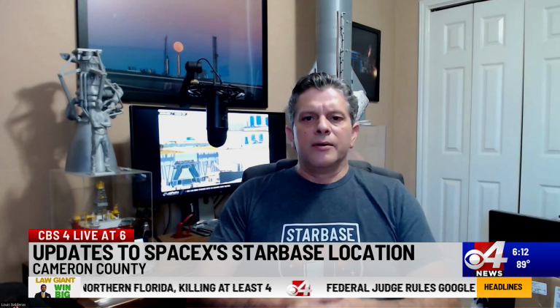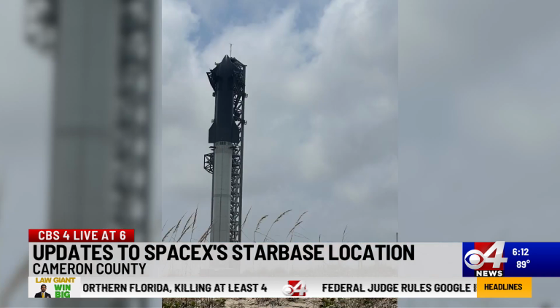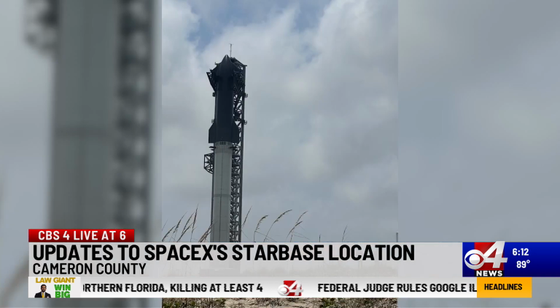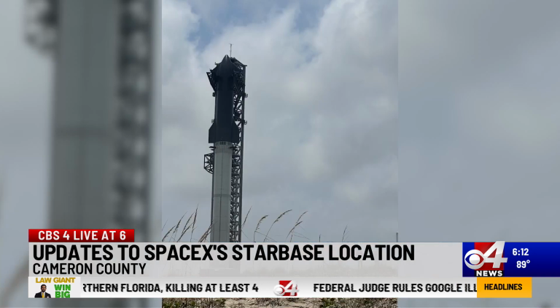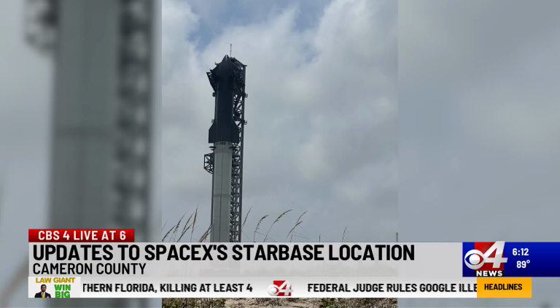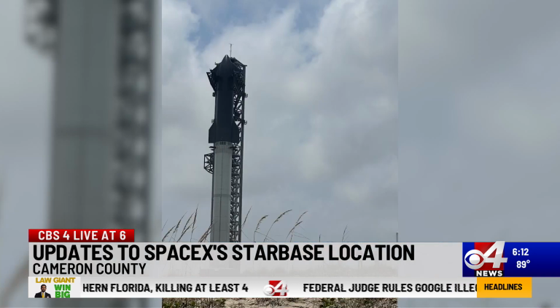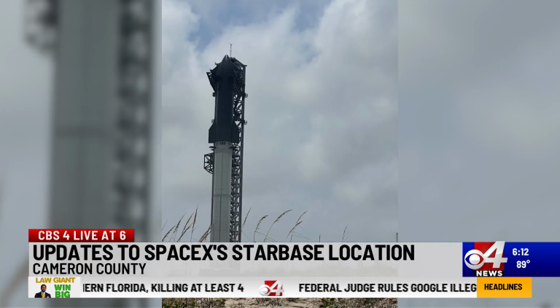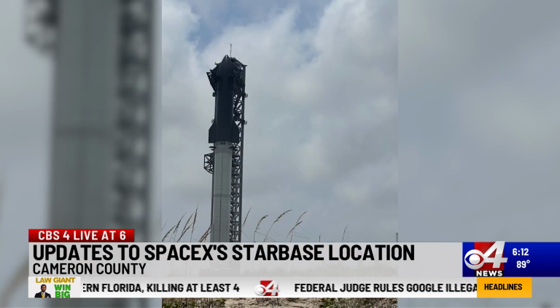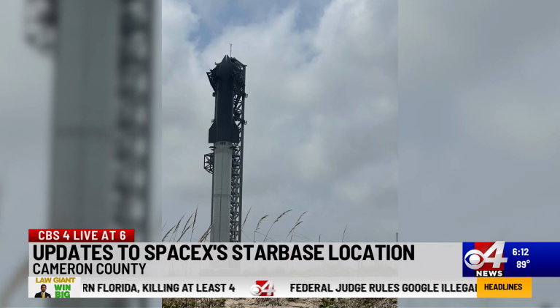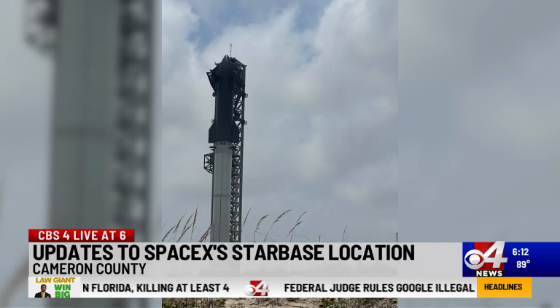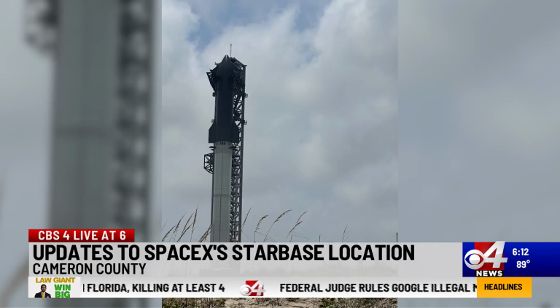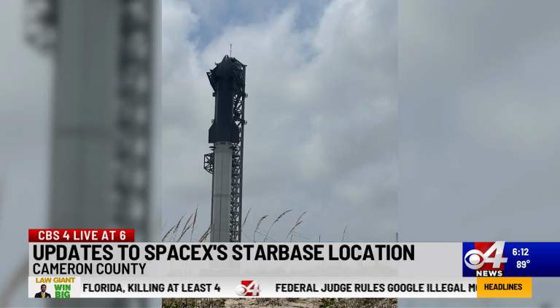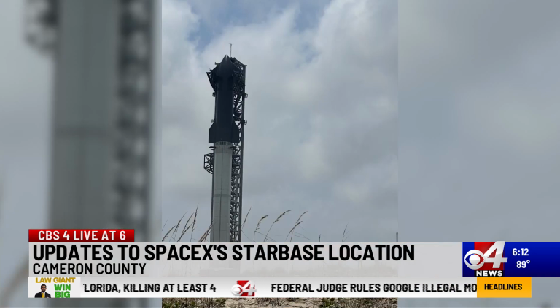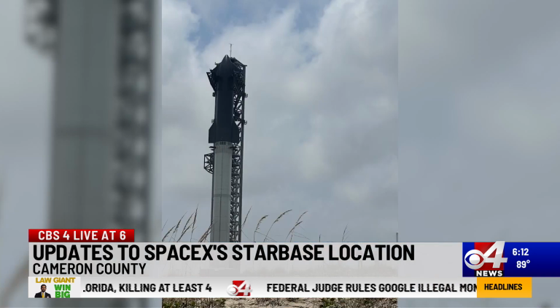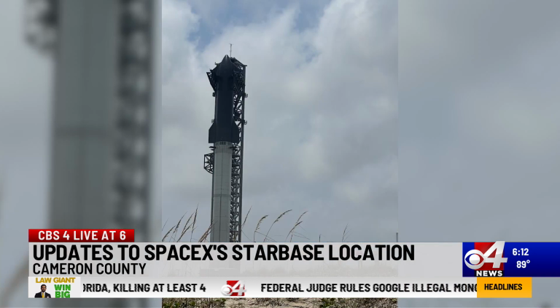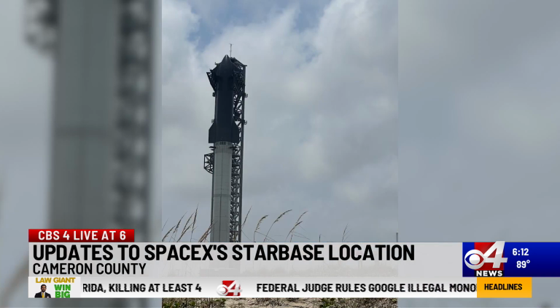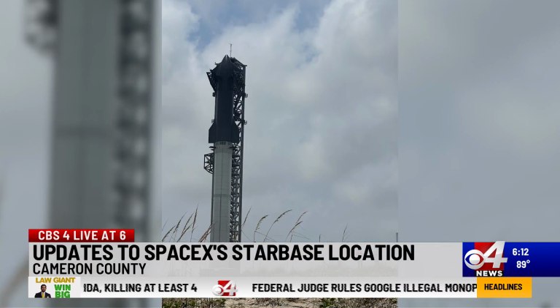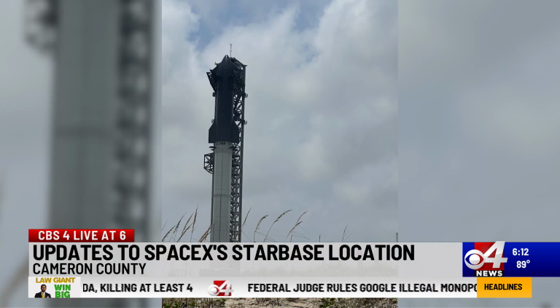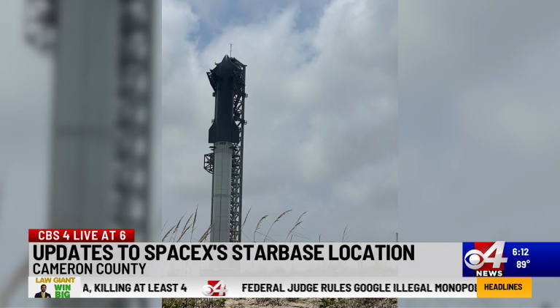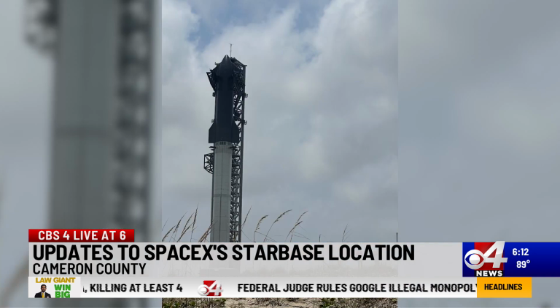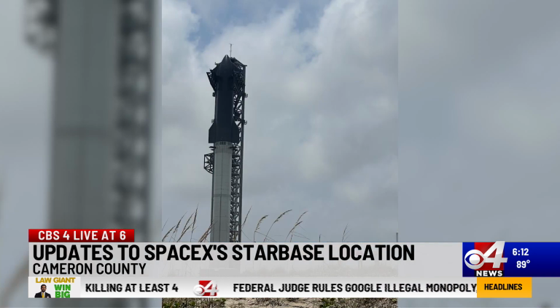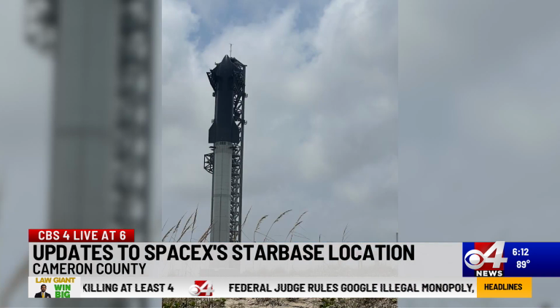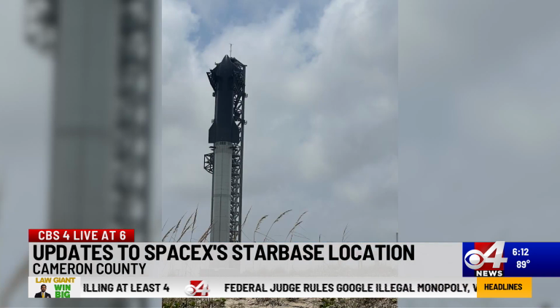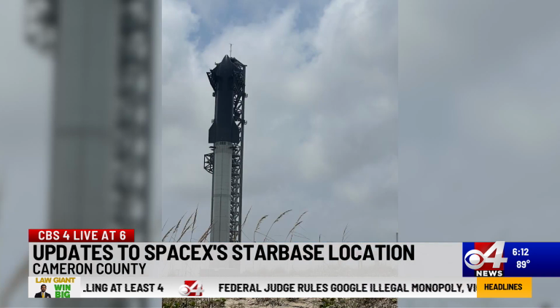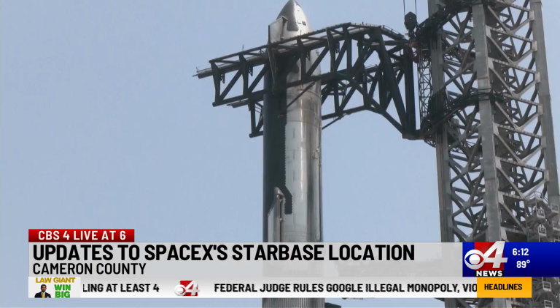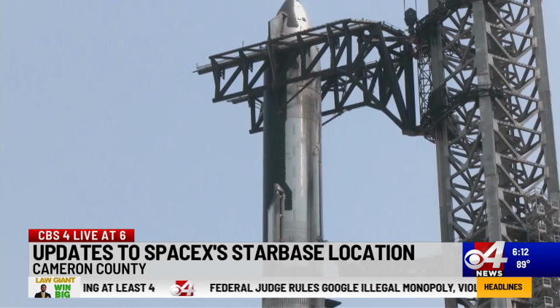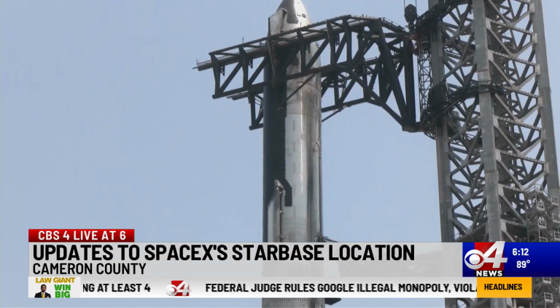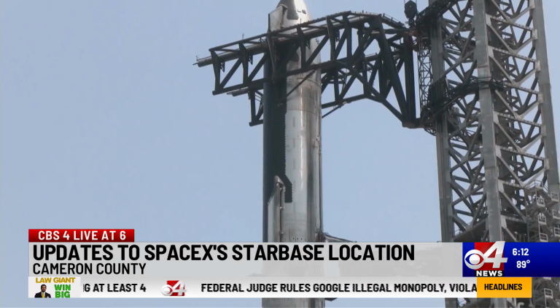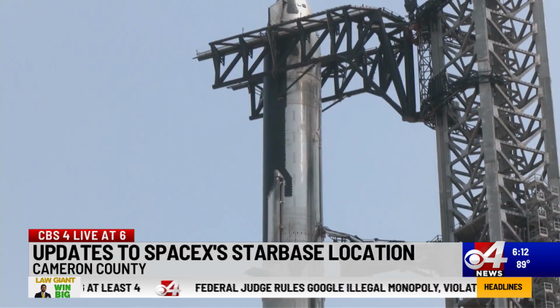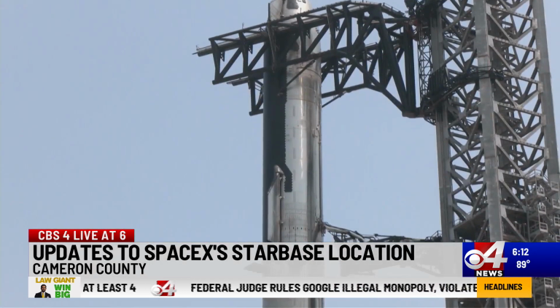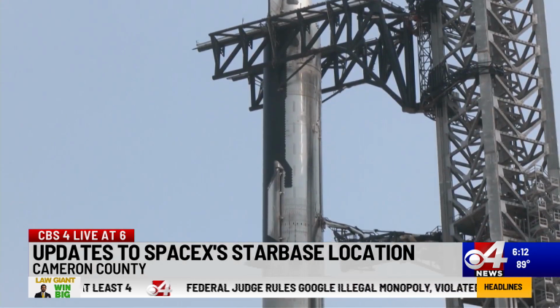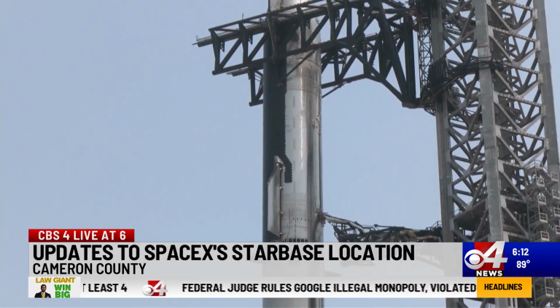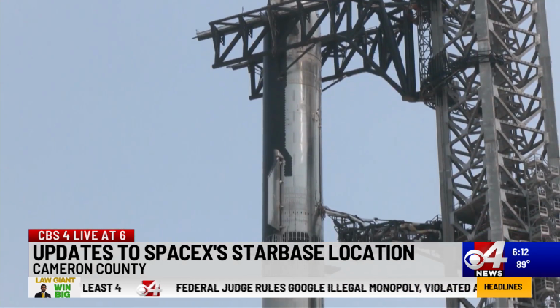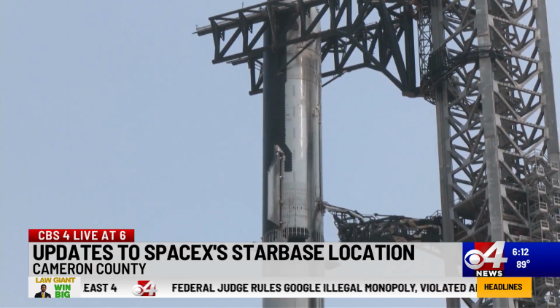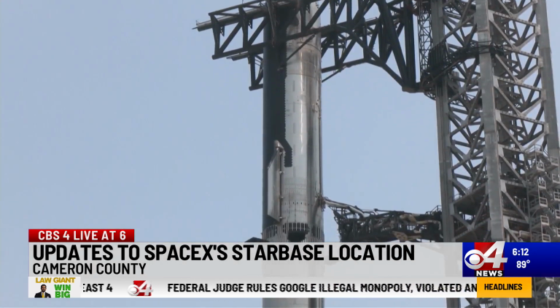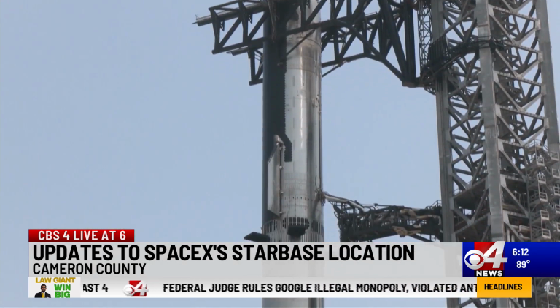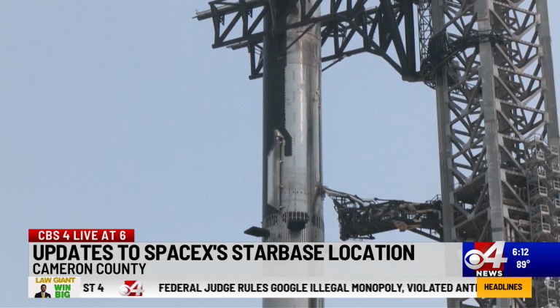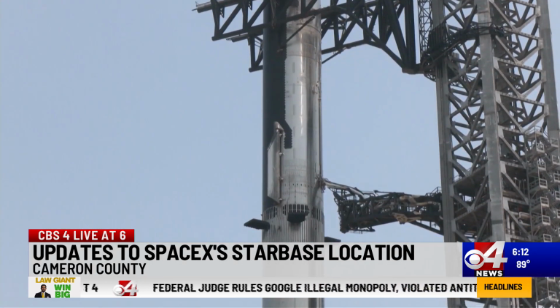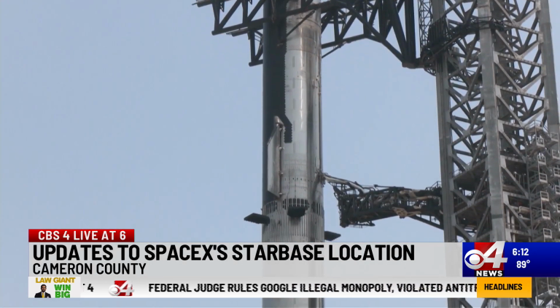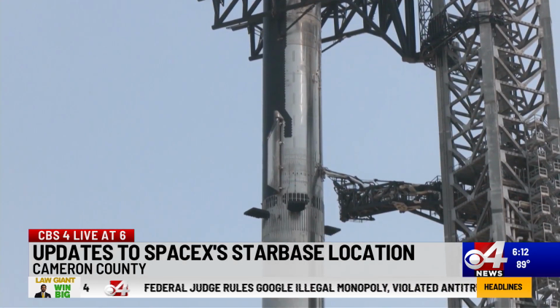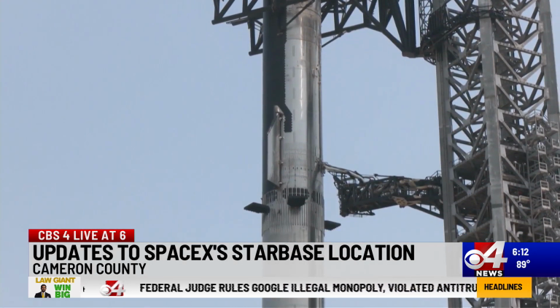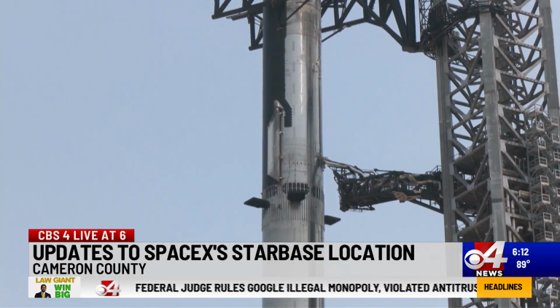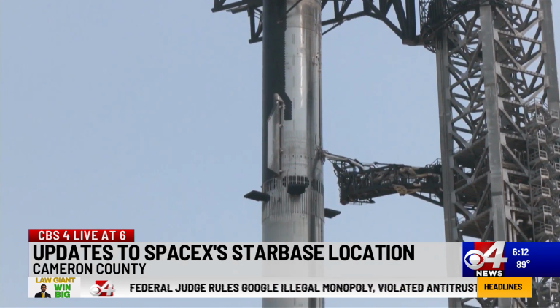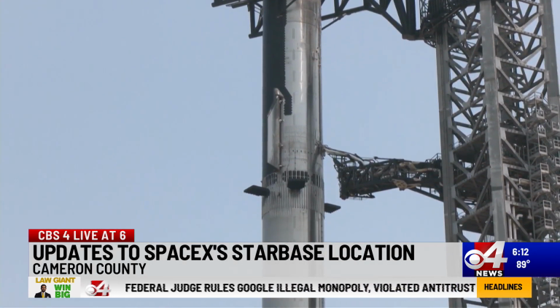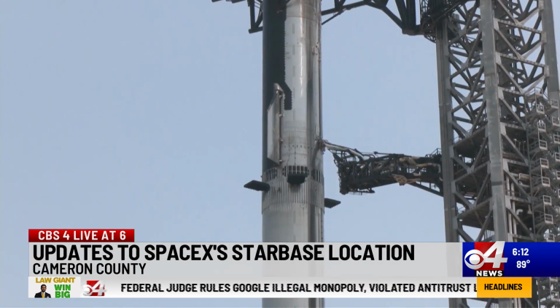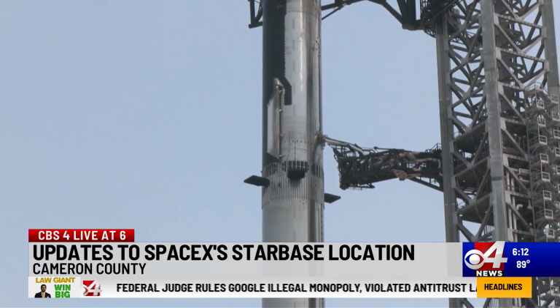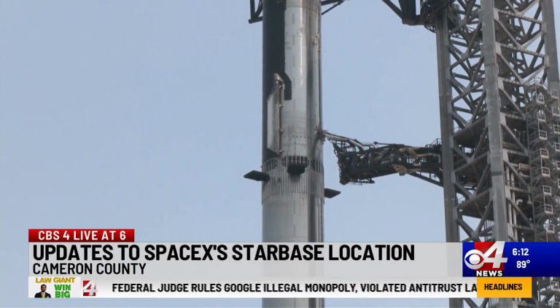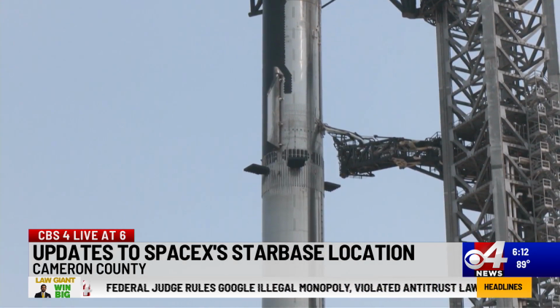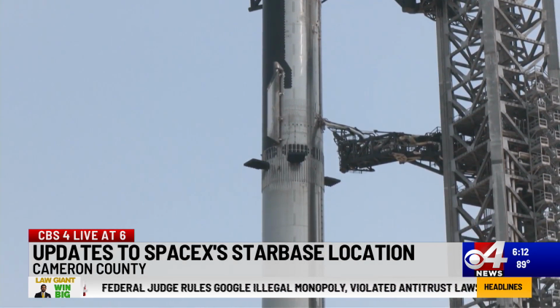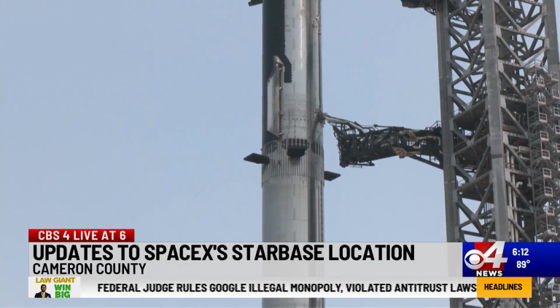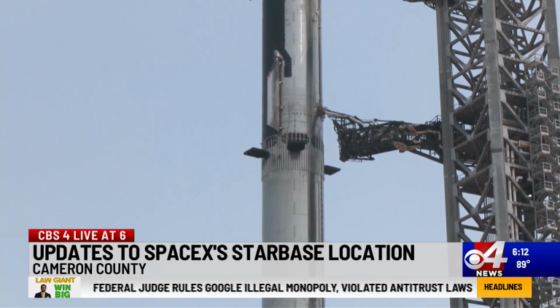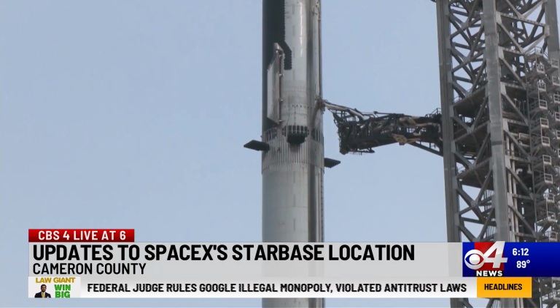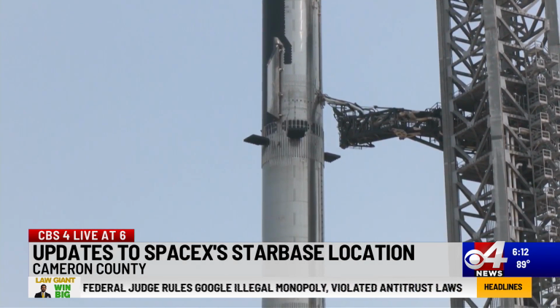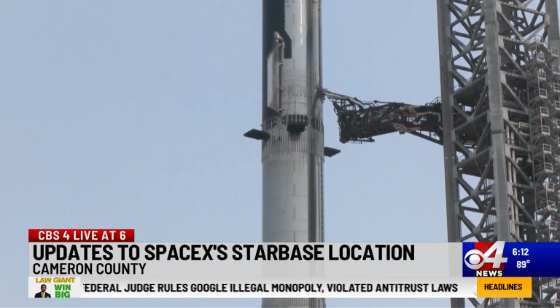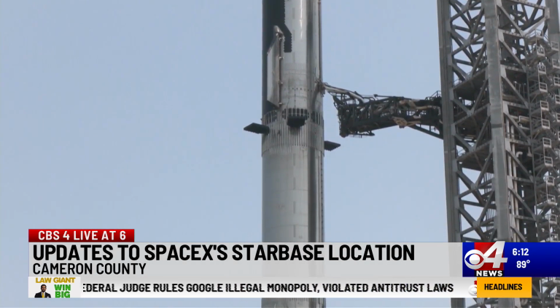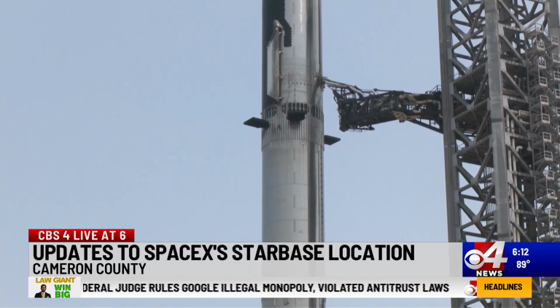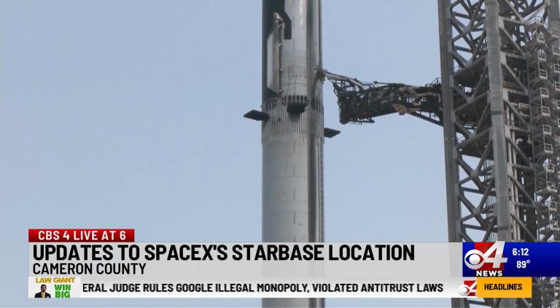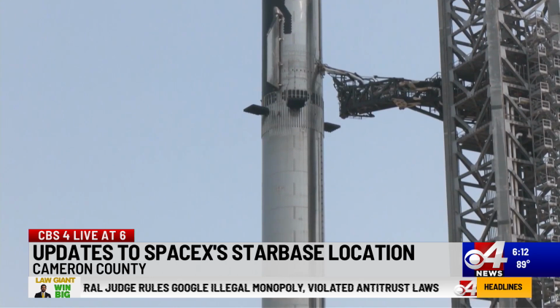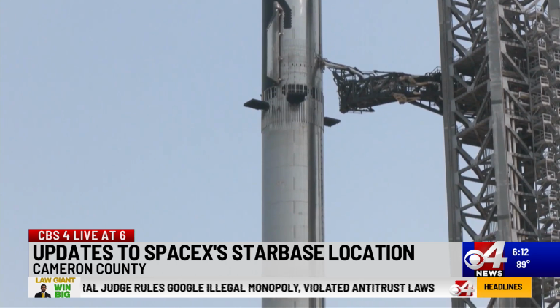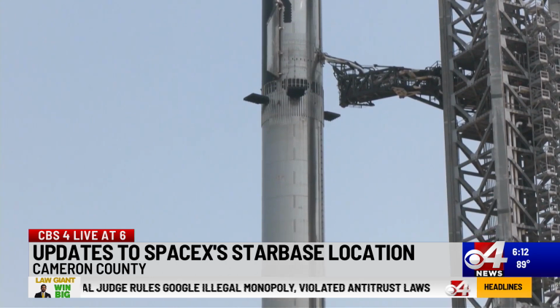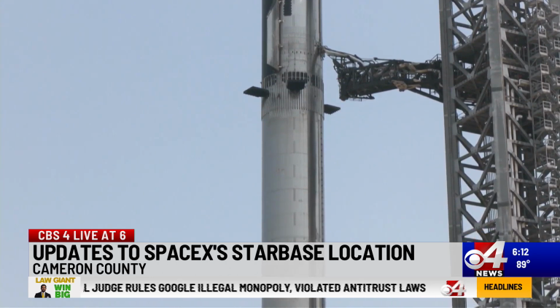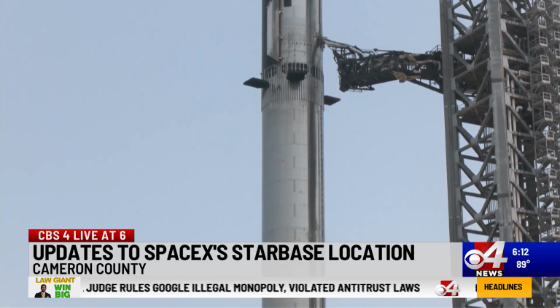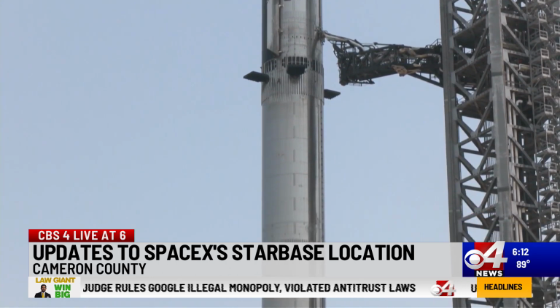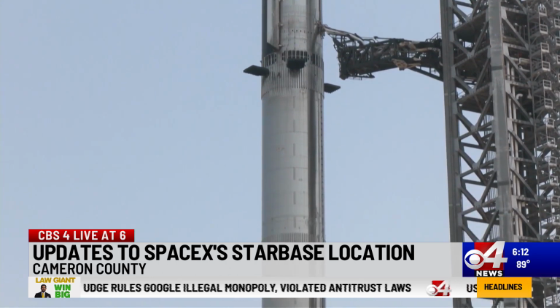SpaceX has been testing the system since last year, but were threatened with a lawsuit by SaveRGV, an eco-rights organization, for not having a permit.